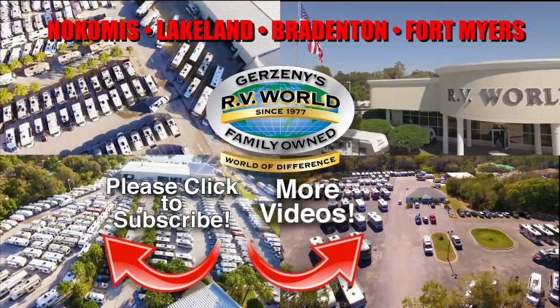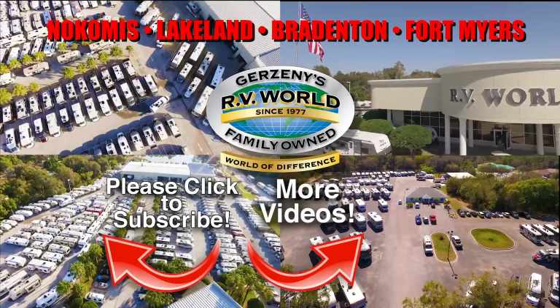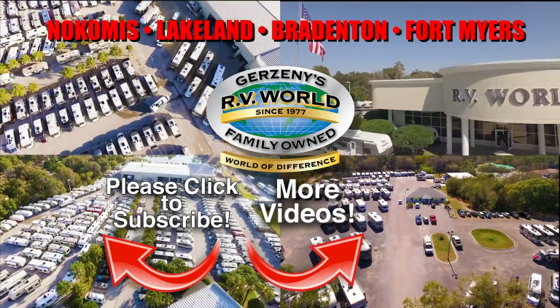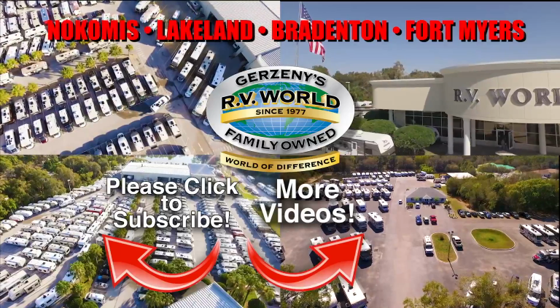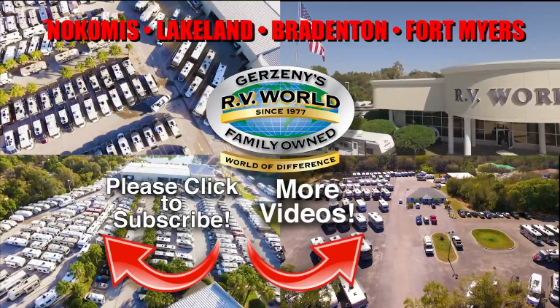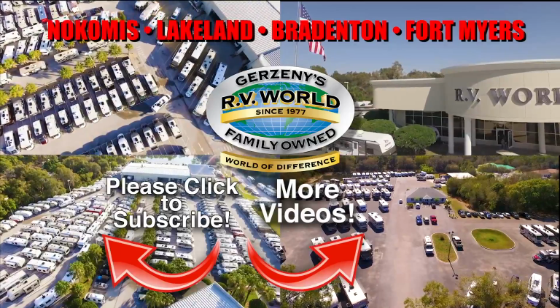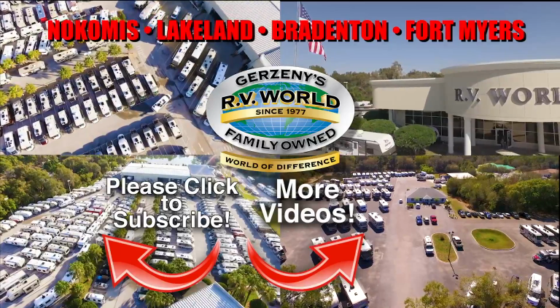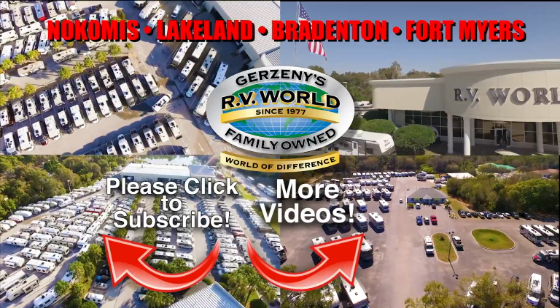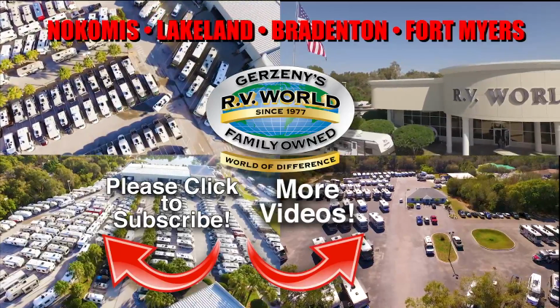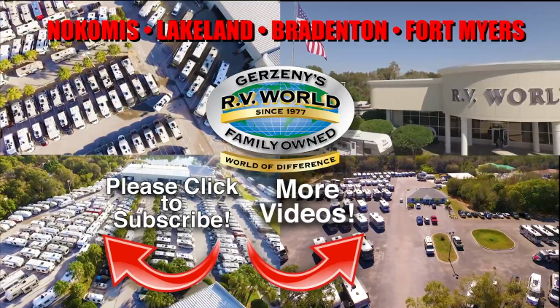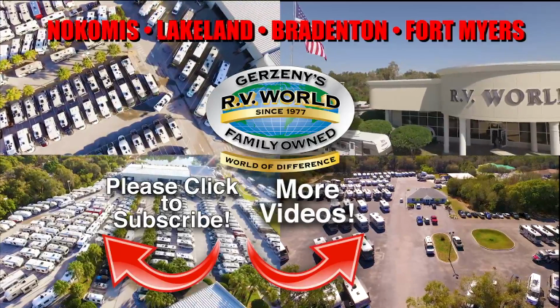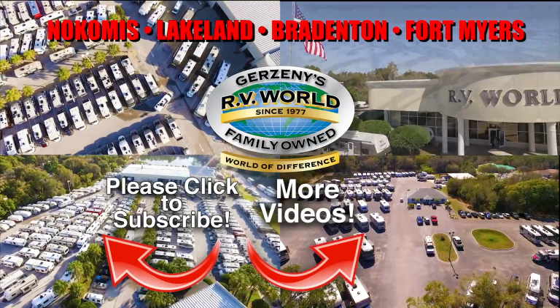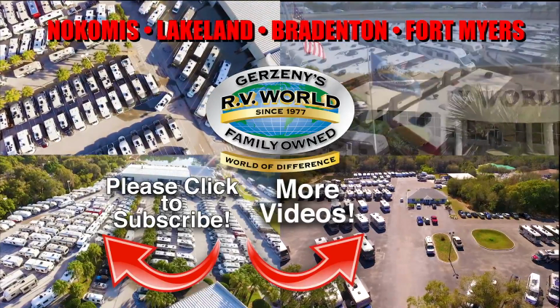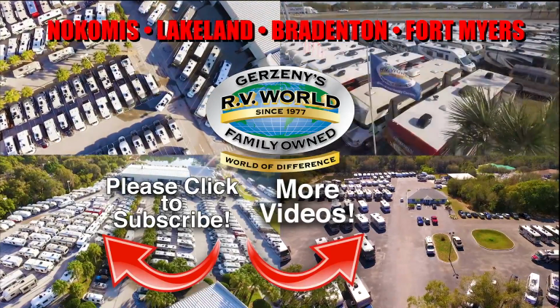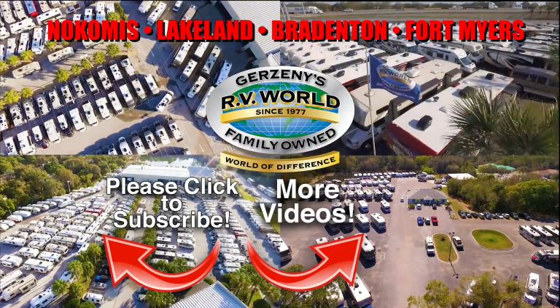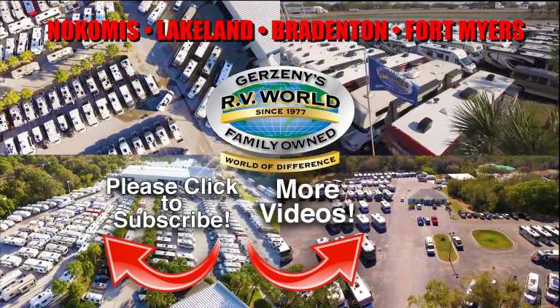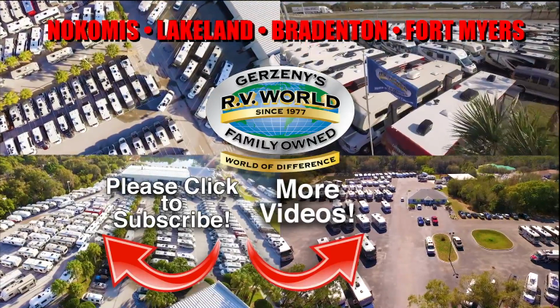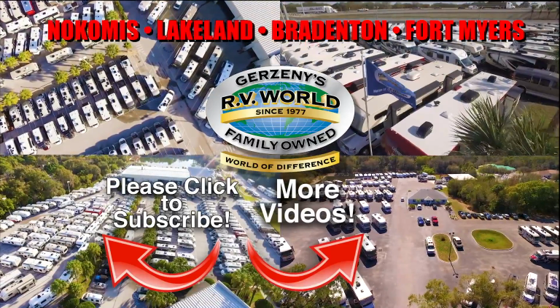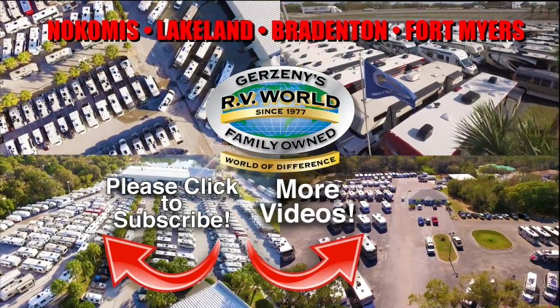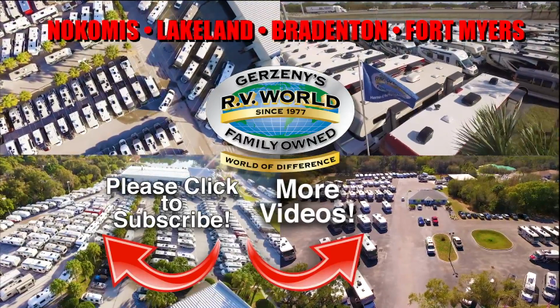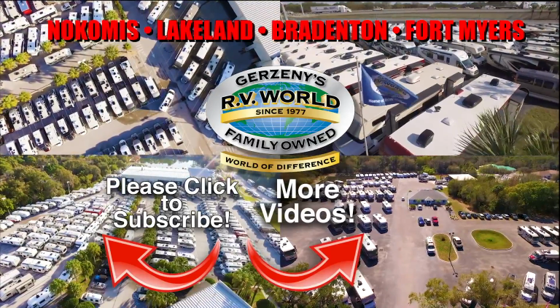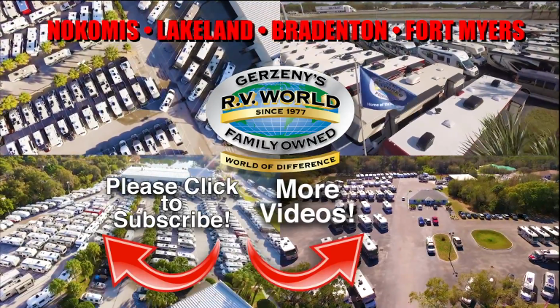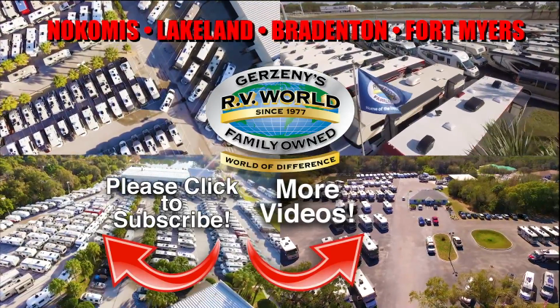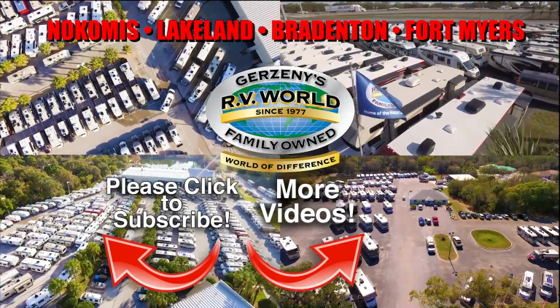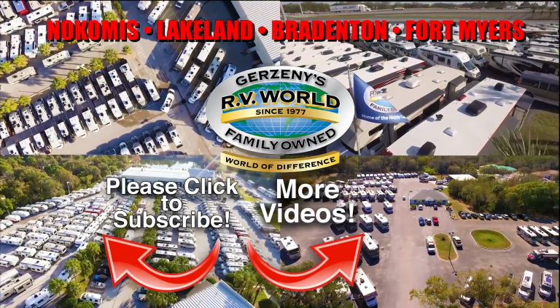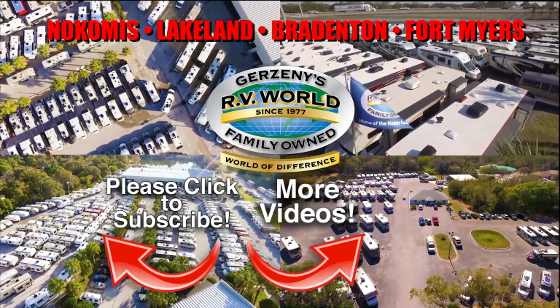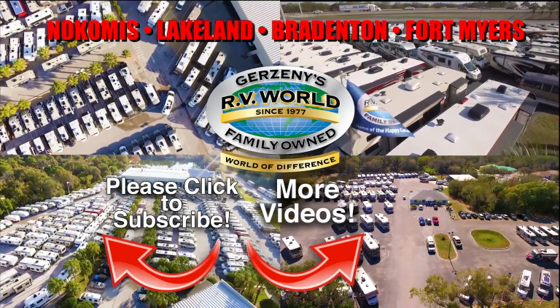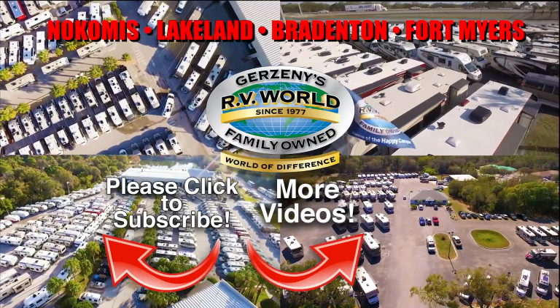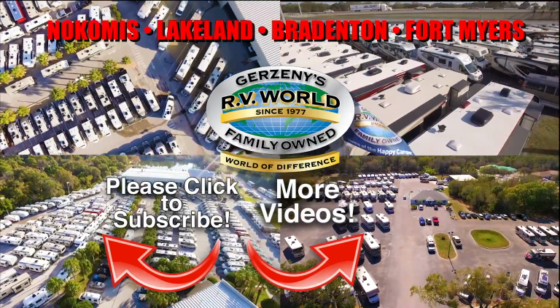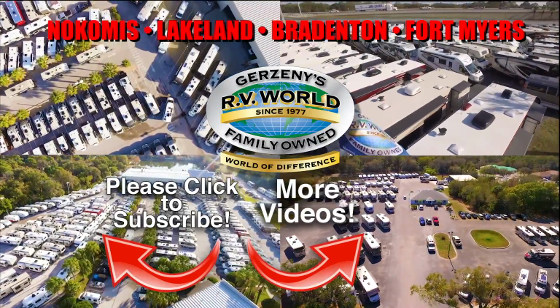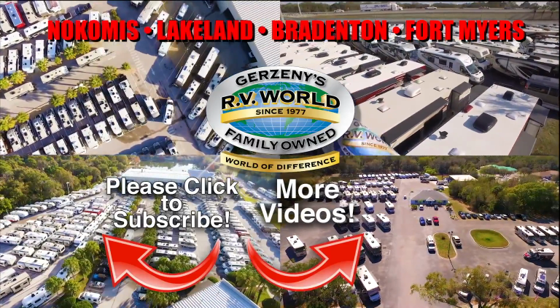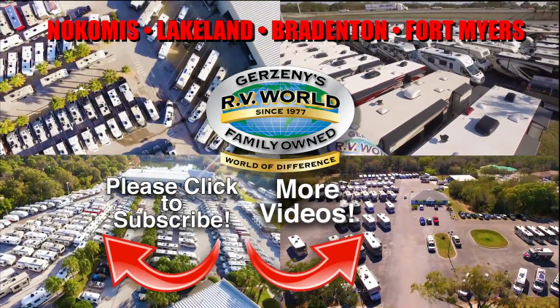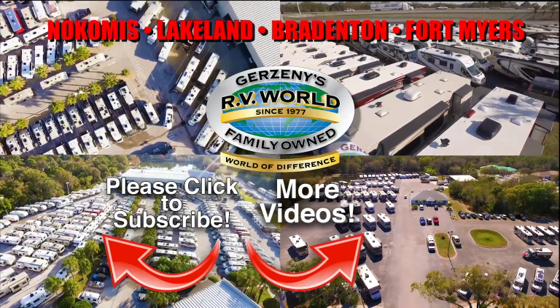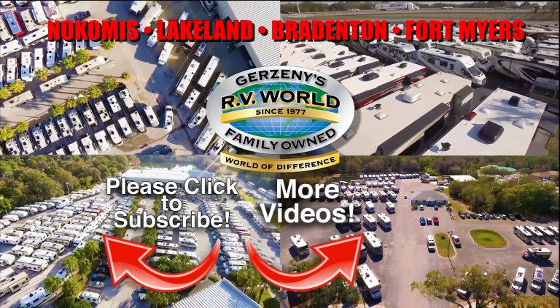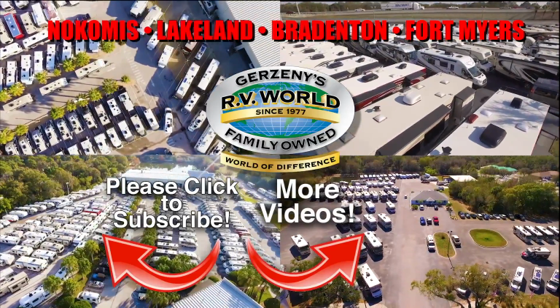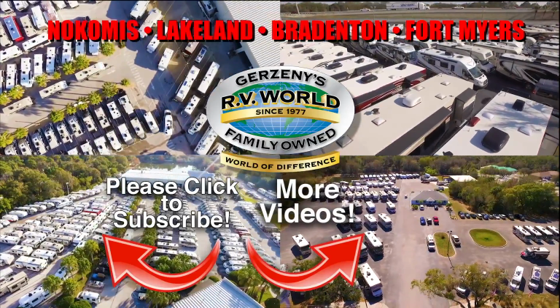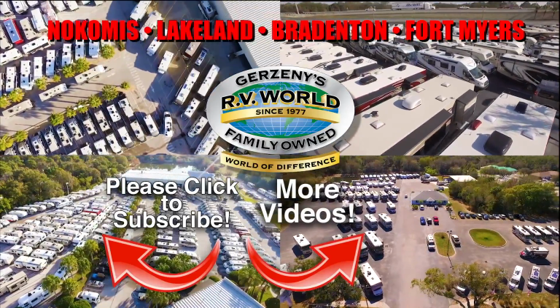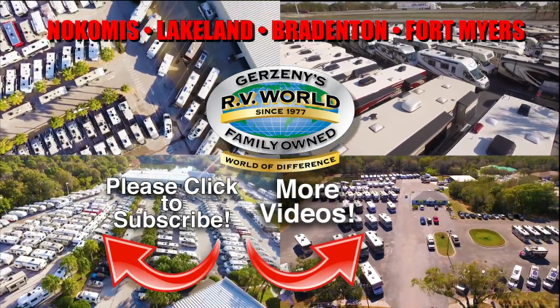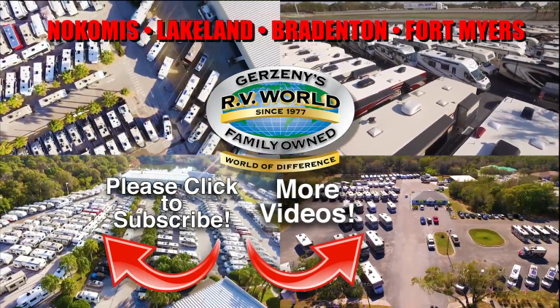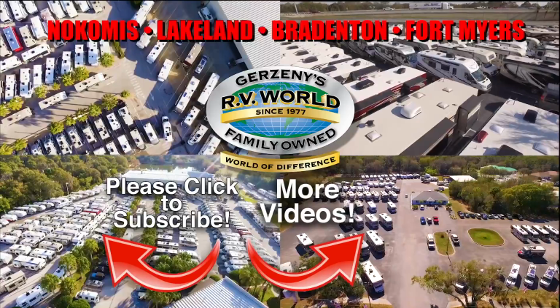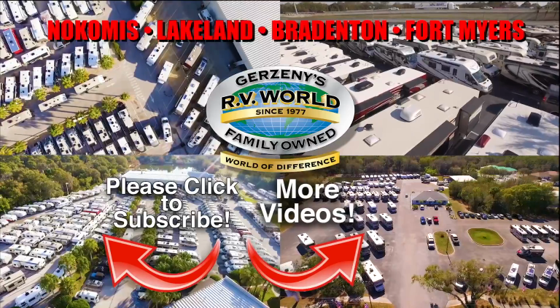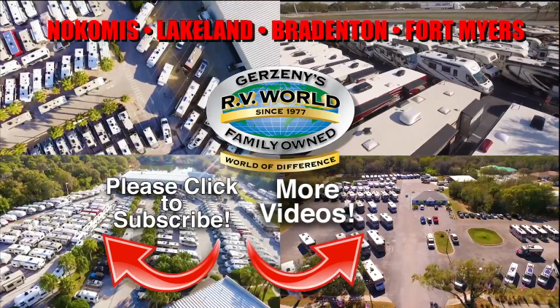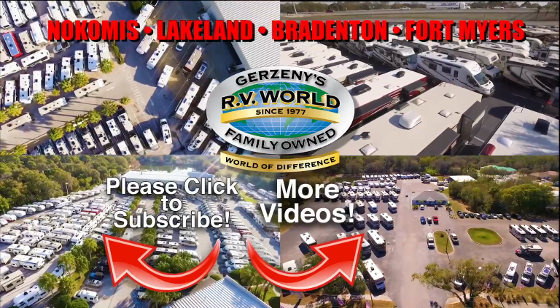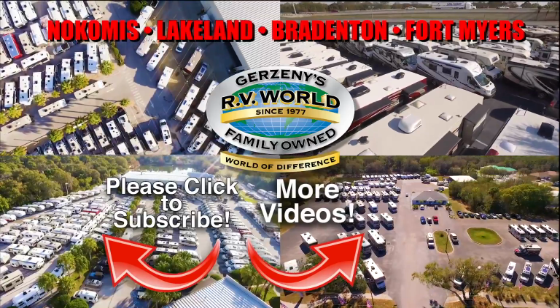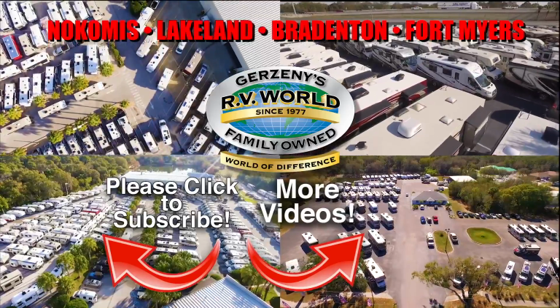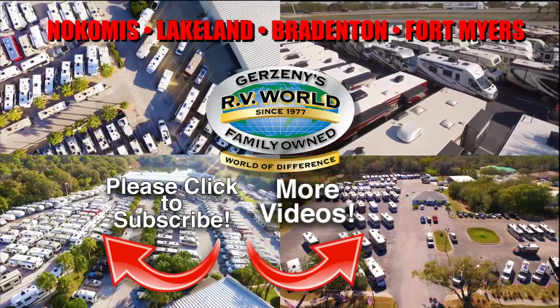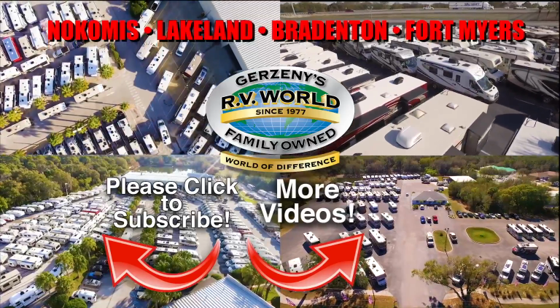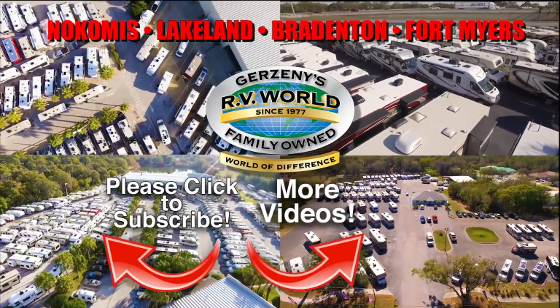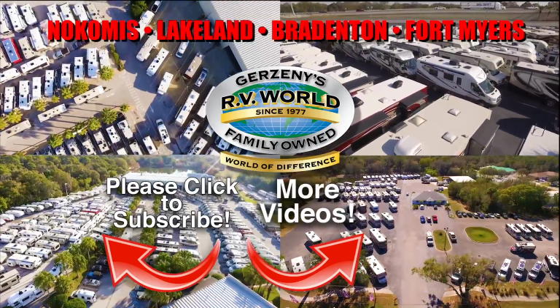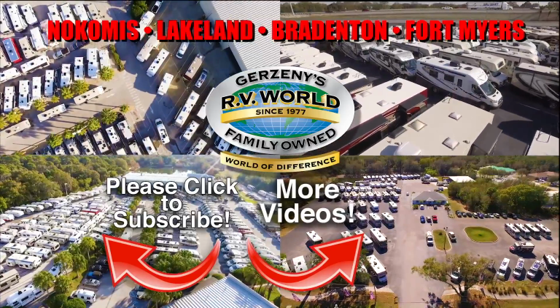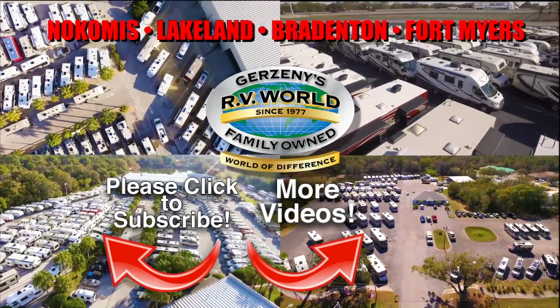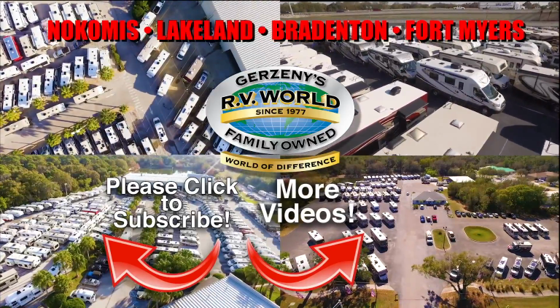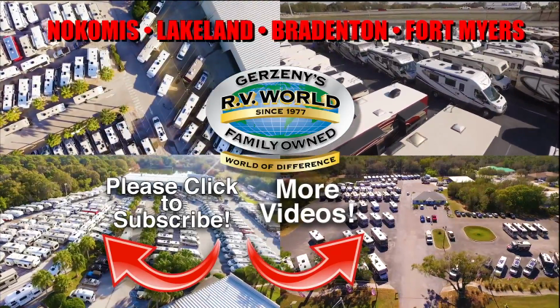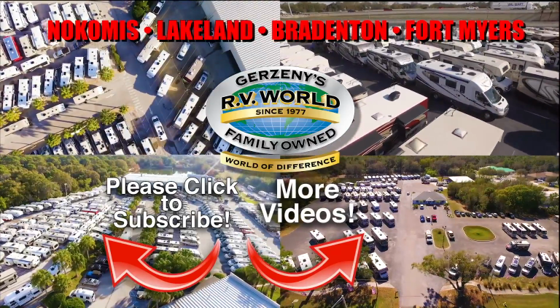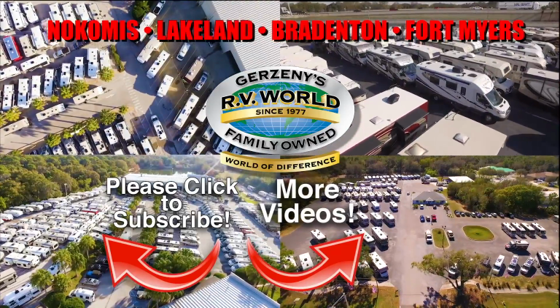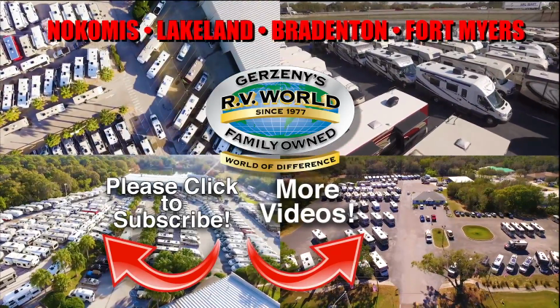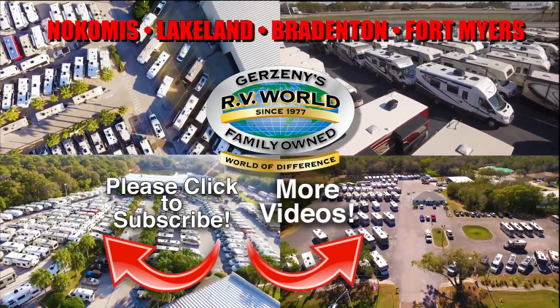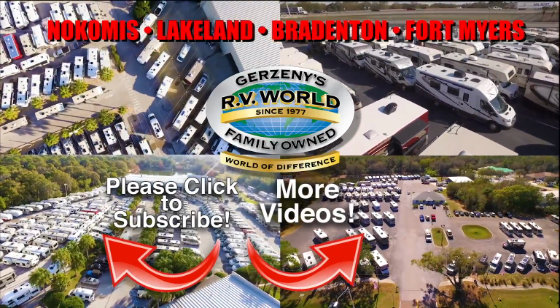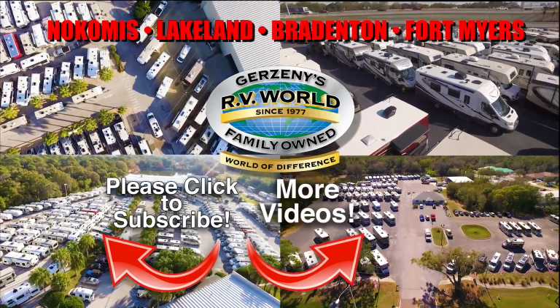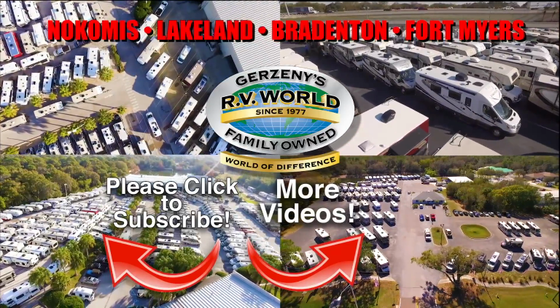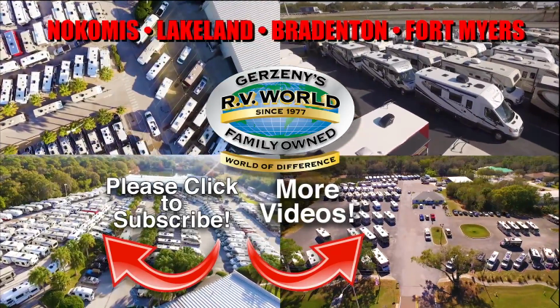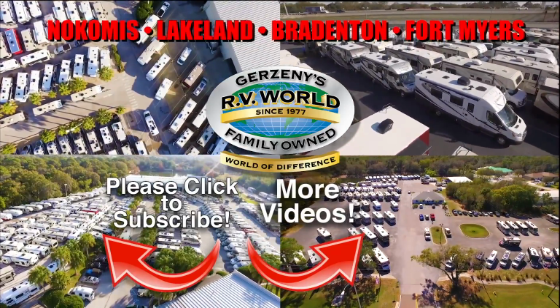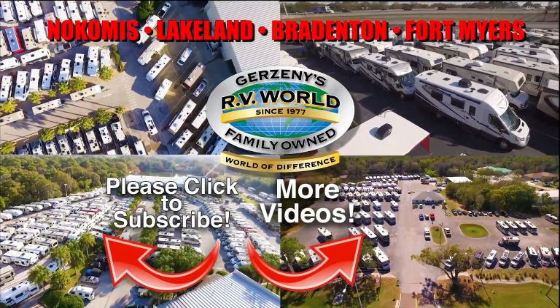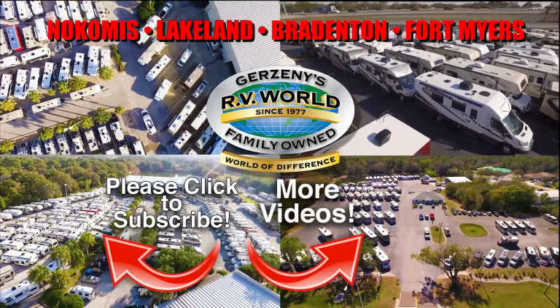With over 1,000 new and used RVs, you're sure to find the right RV at the right price right now.